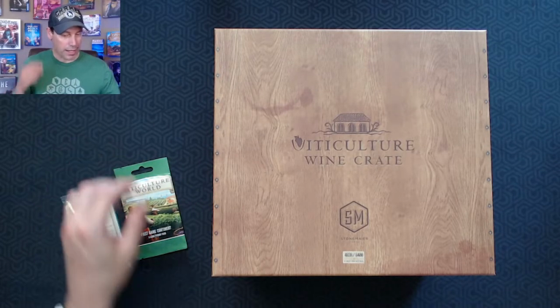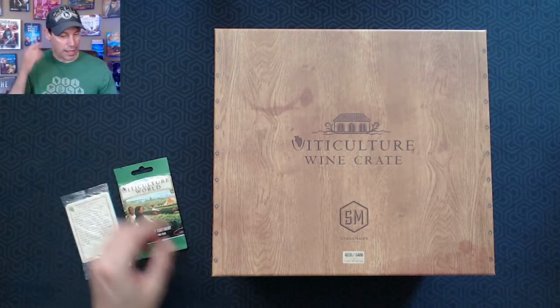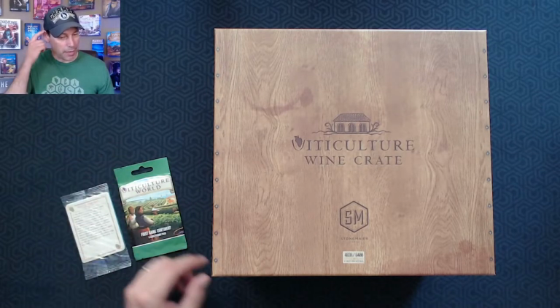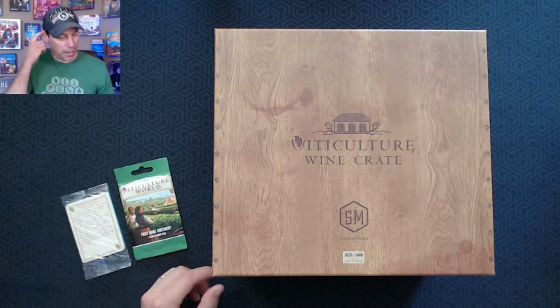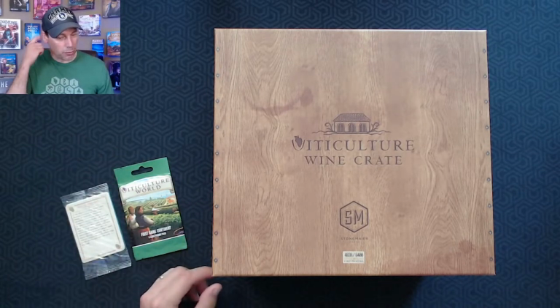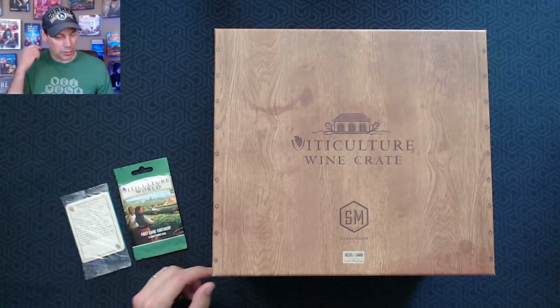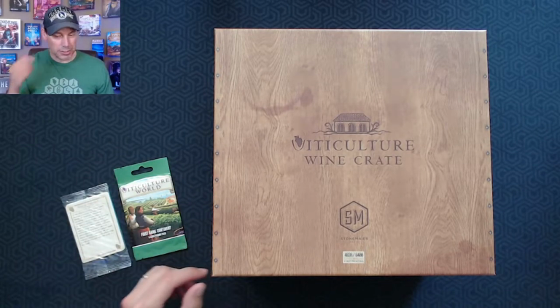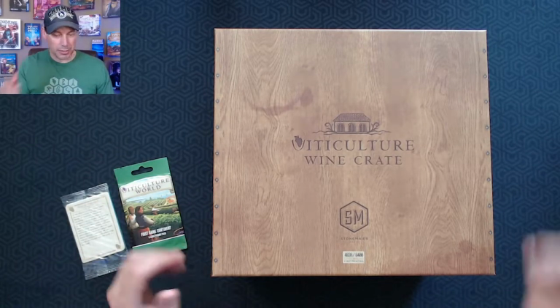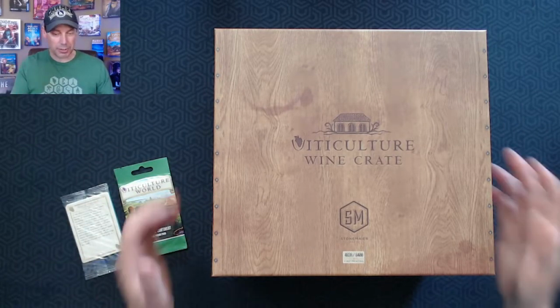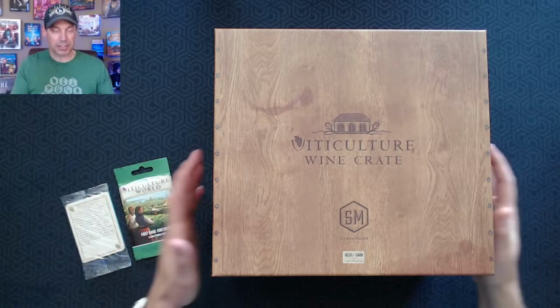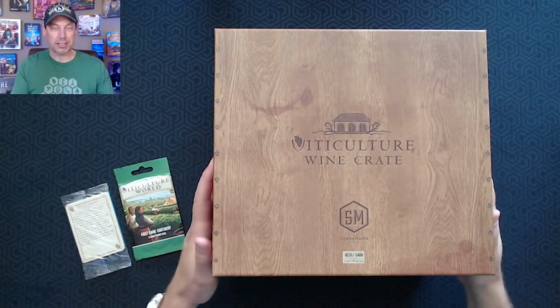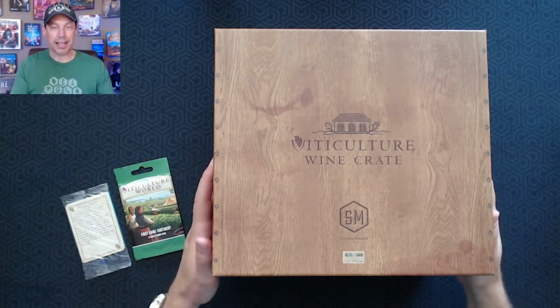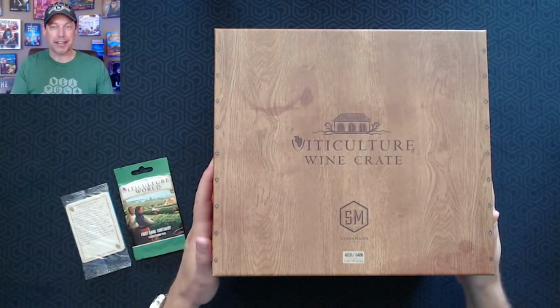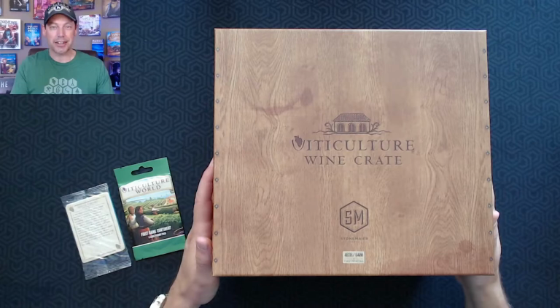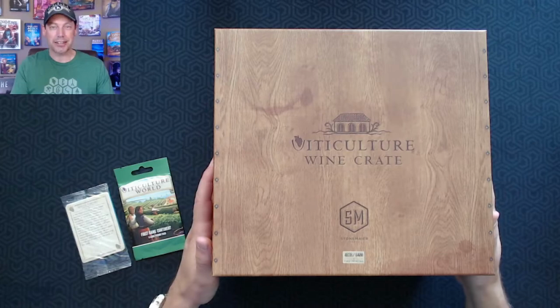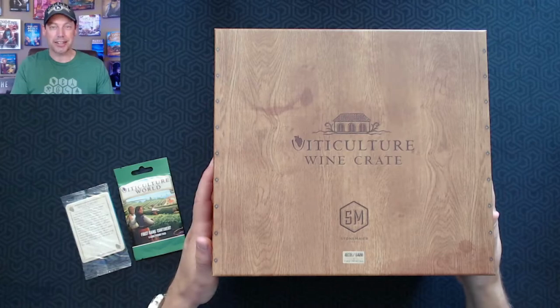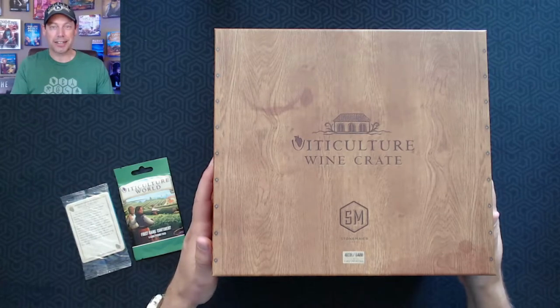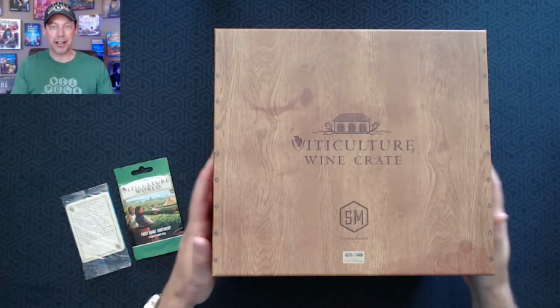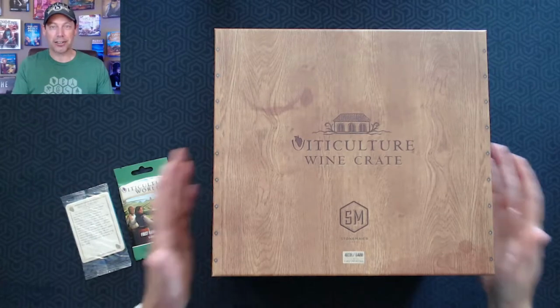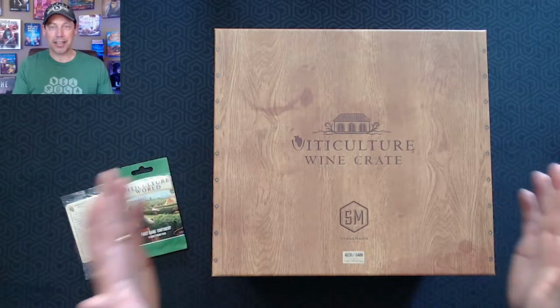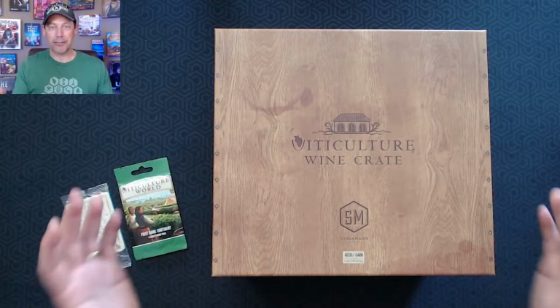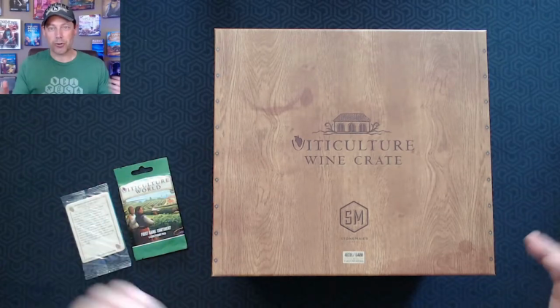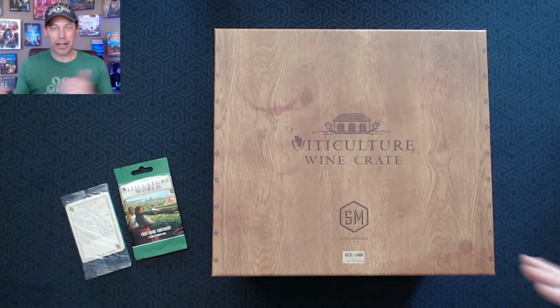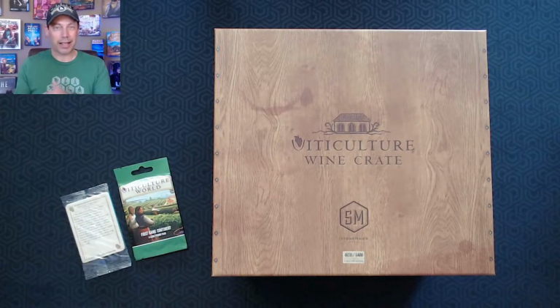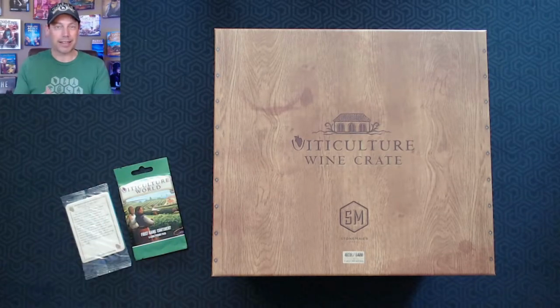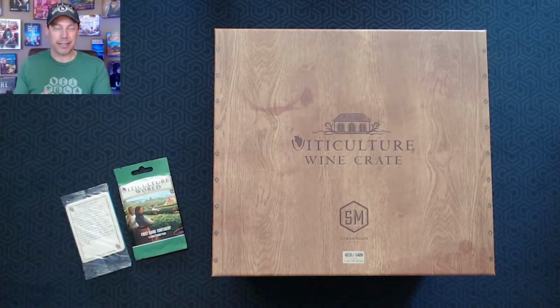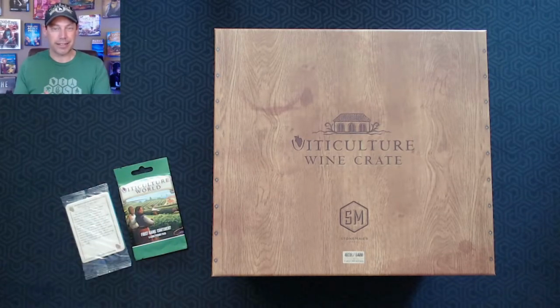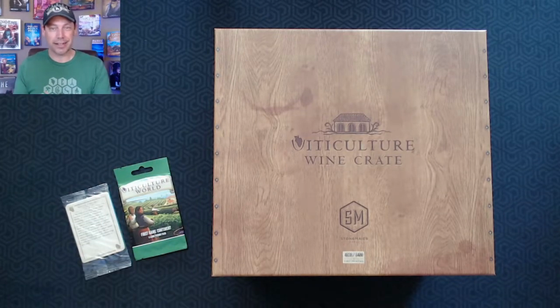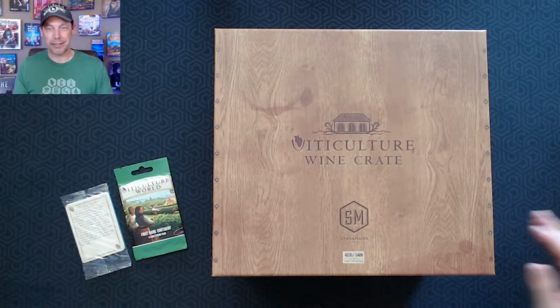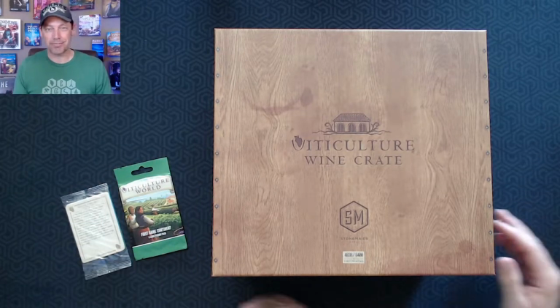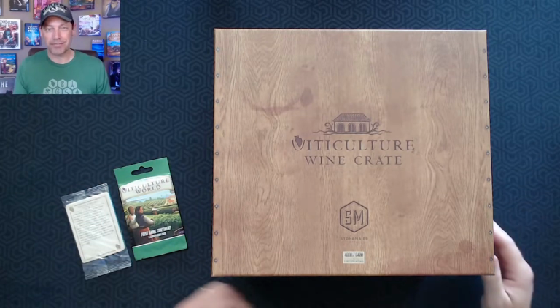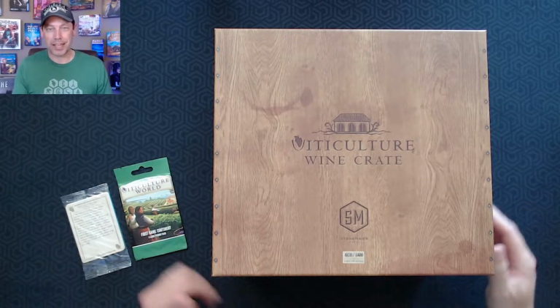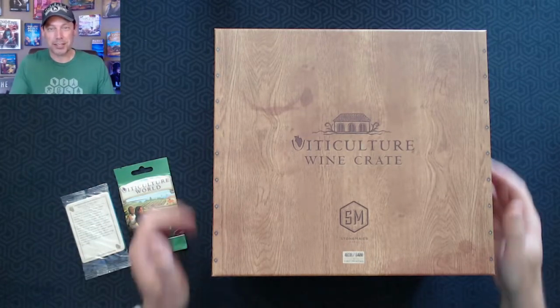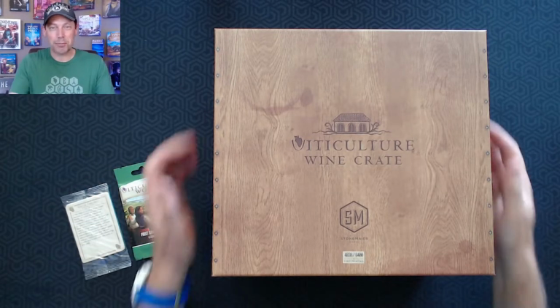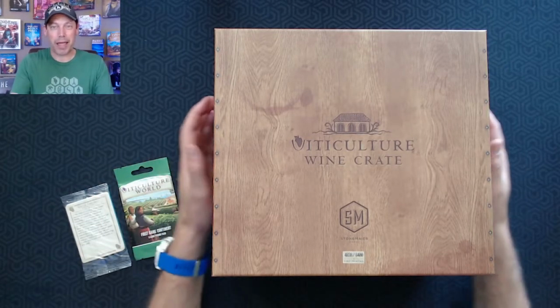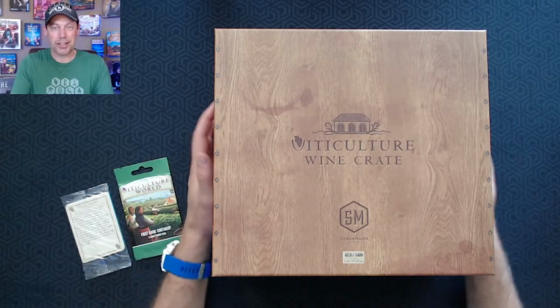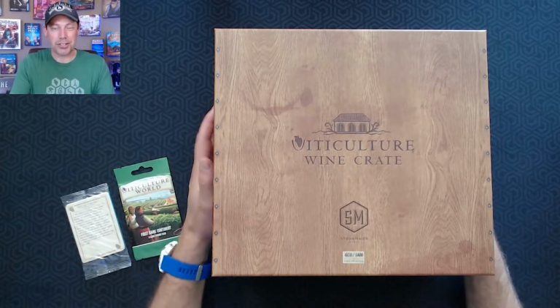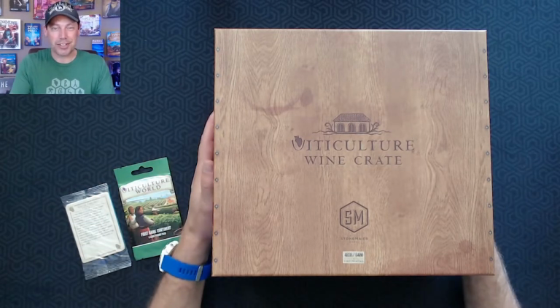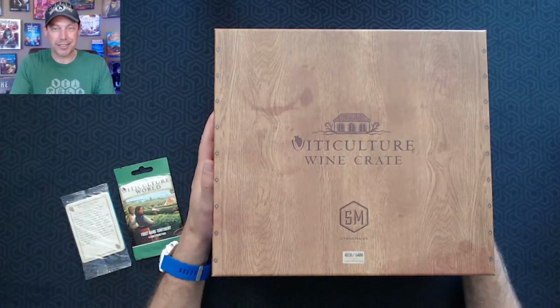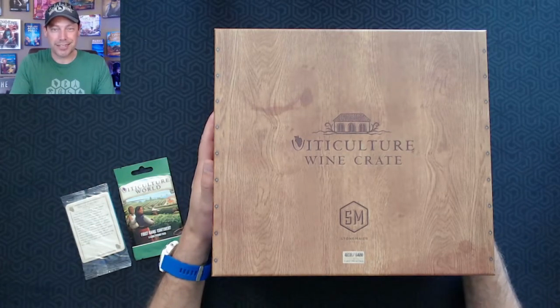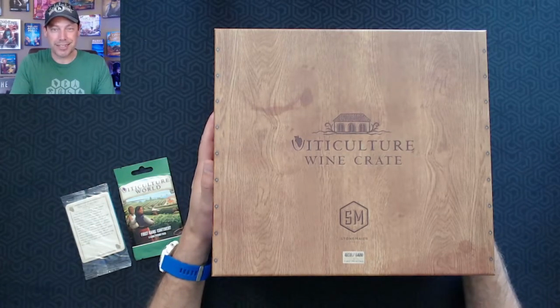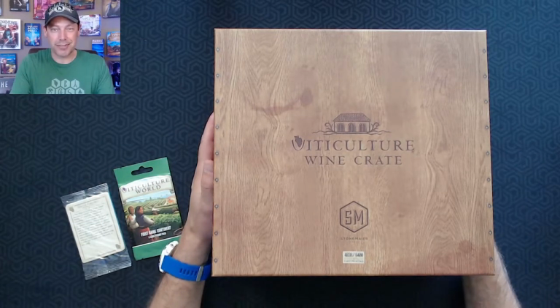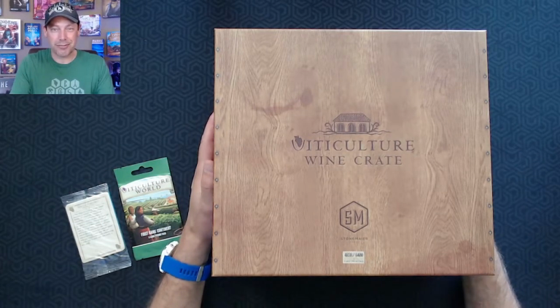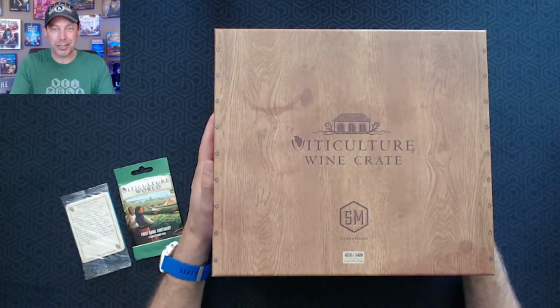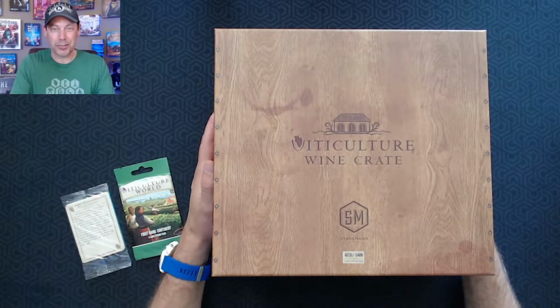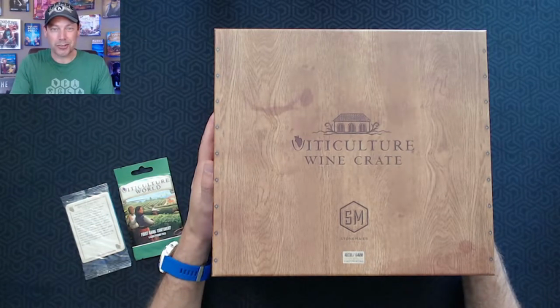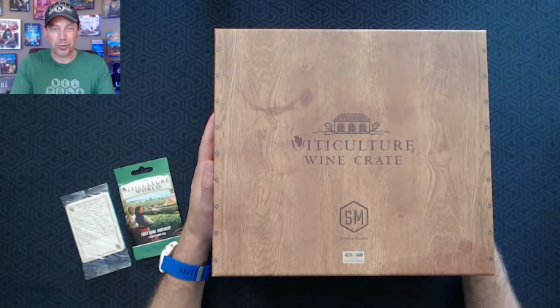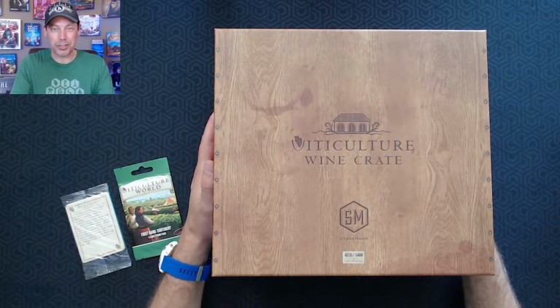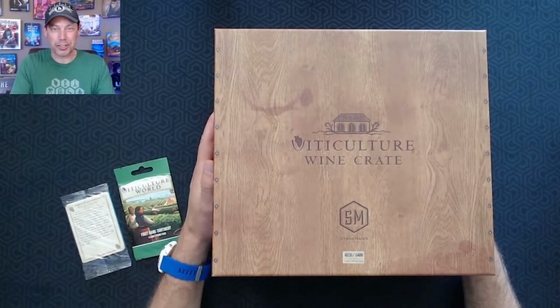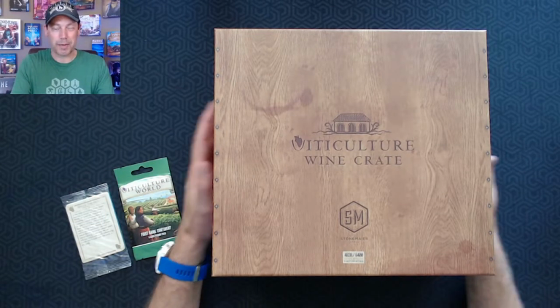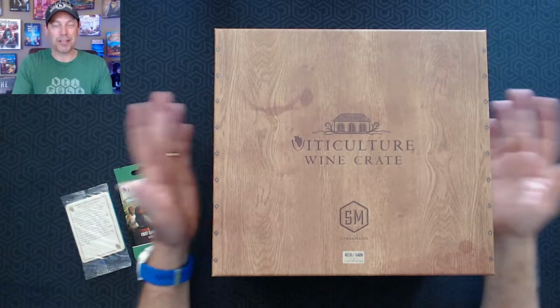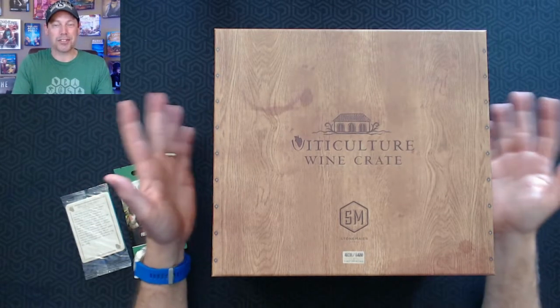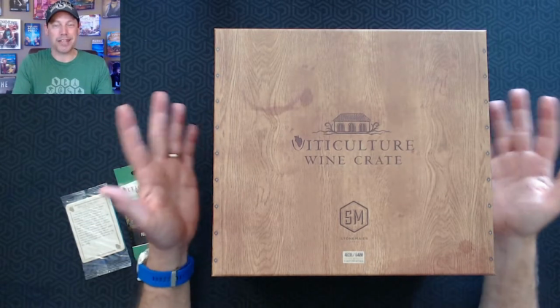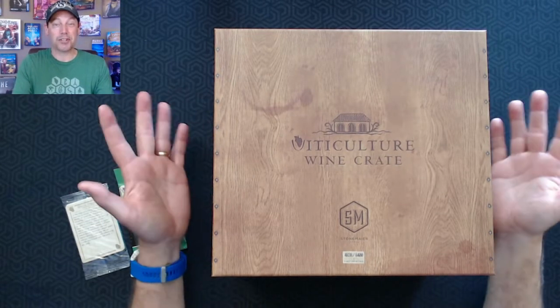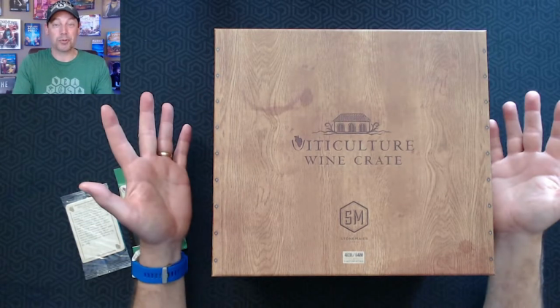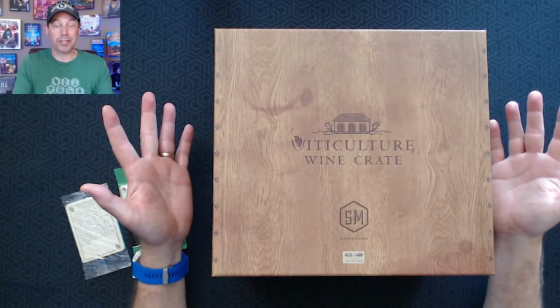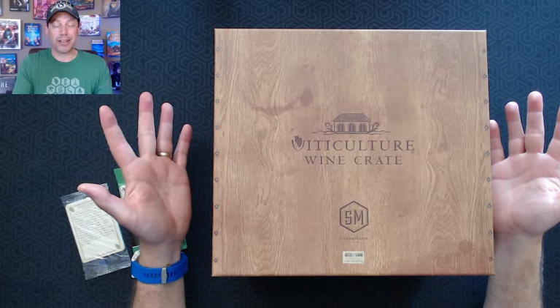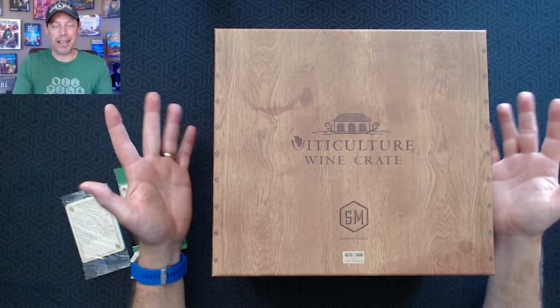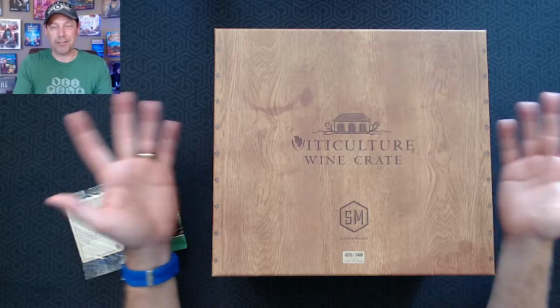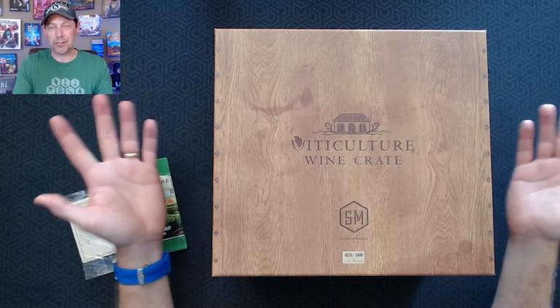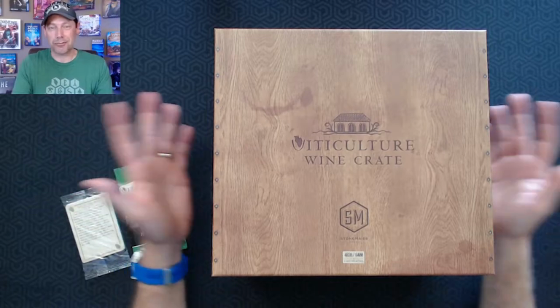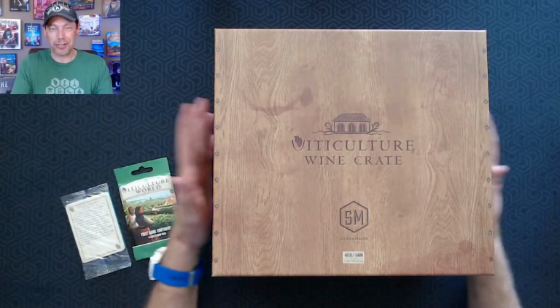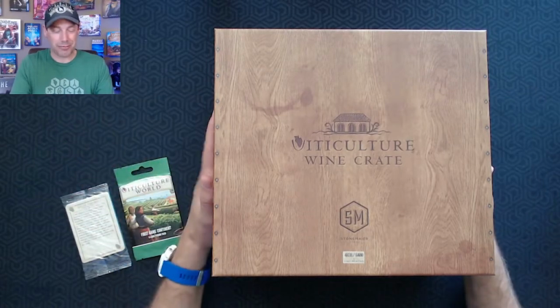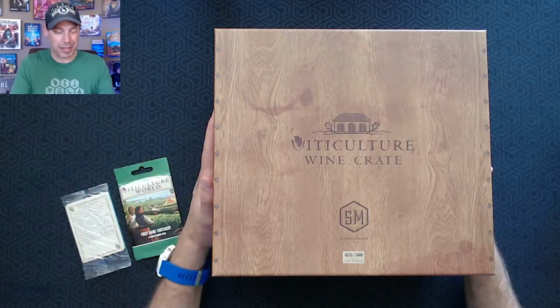We'll see what's inside here, and then I'll give away the Viticulture World expansion — the extra one that I'll have — to a friend of mine.